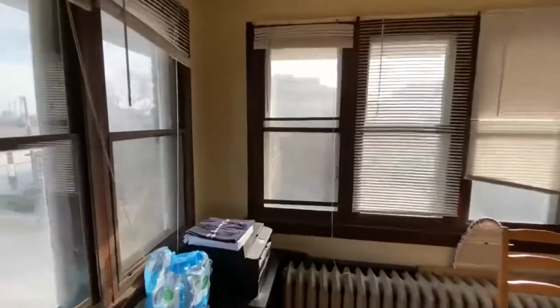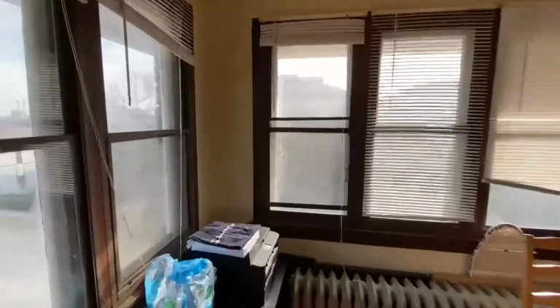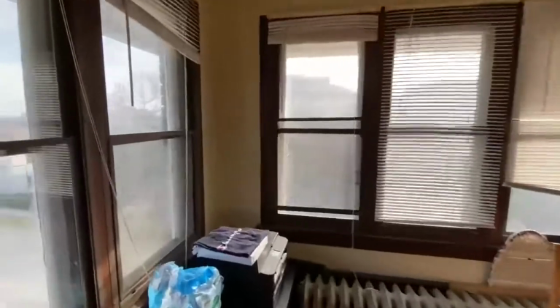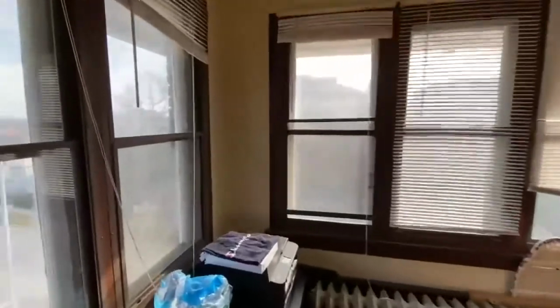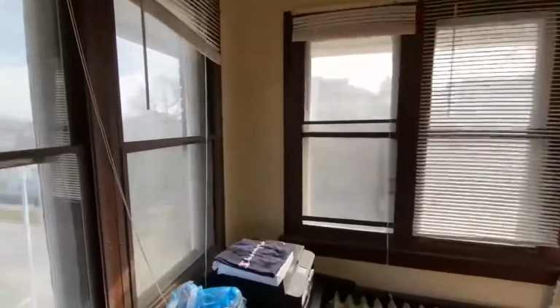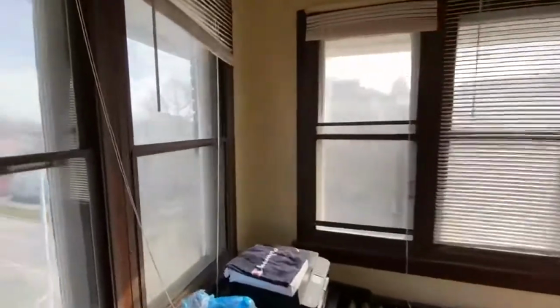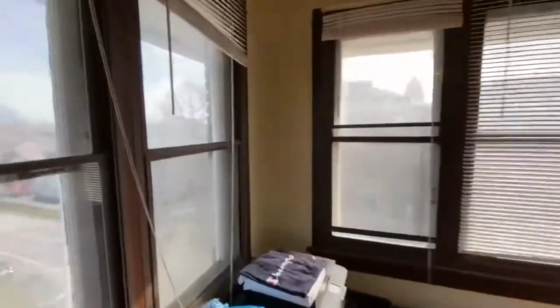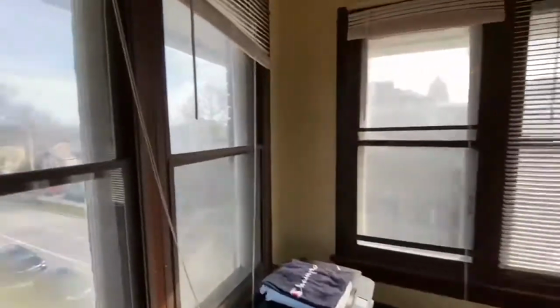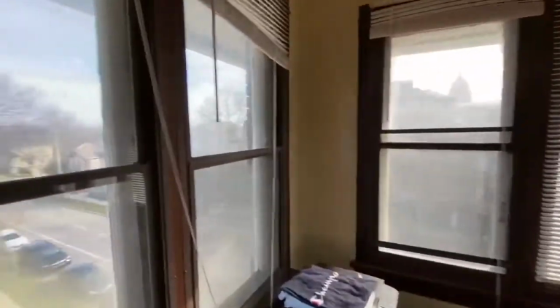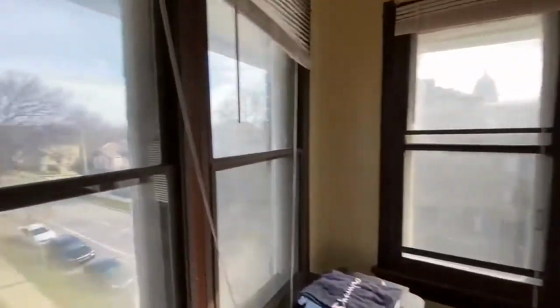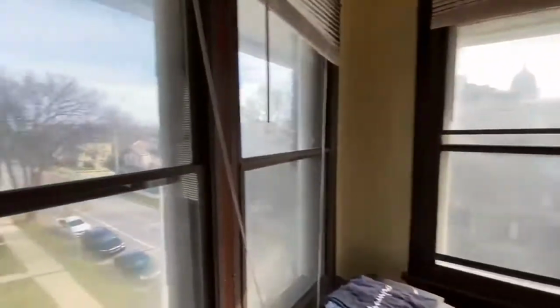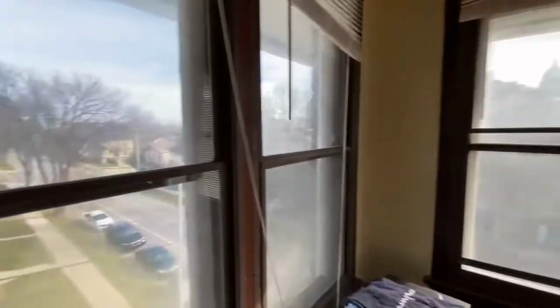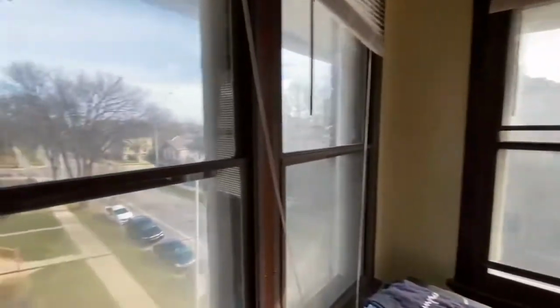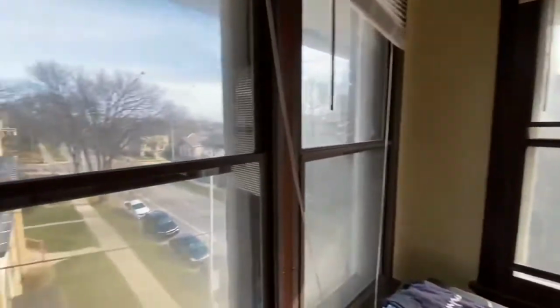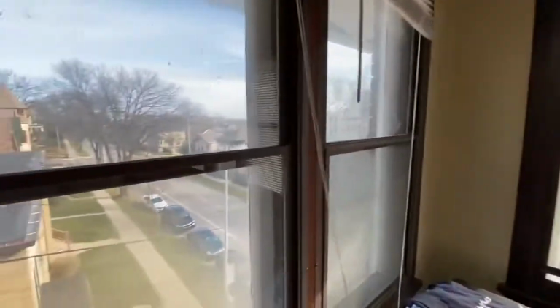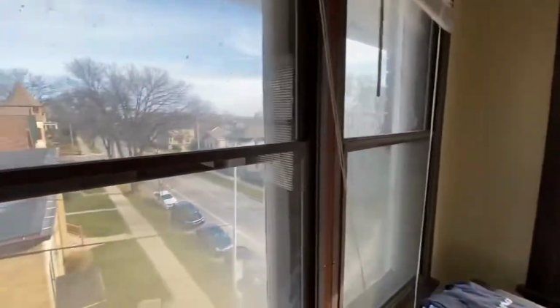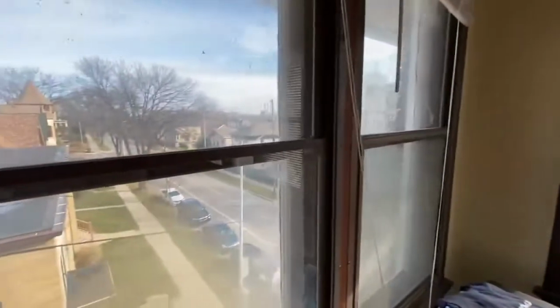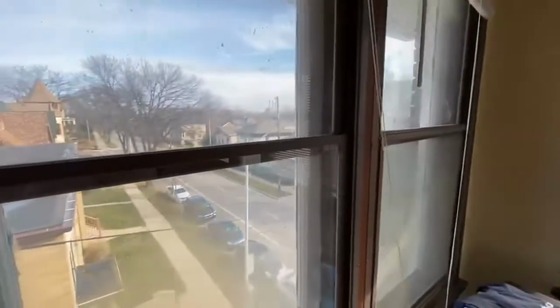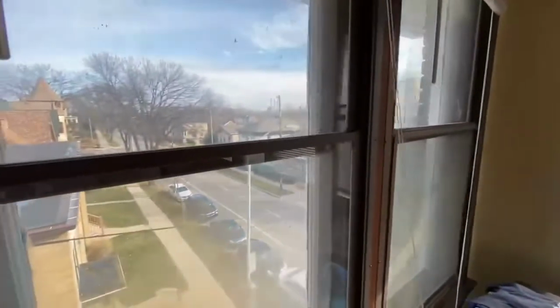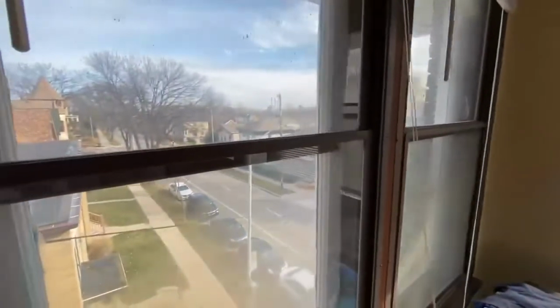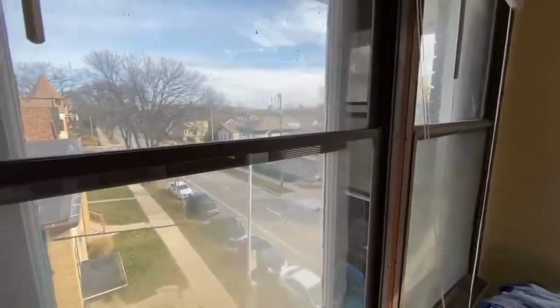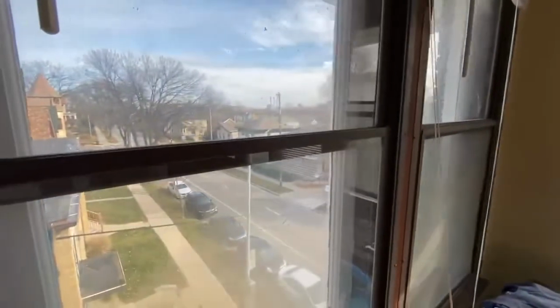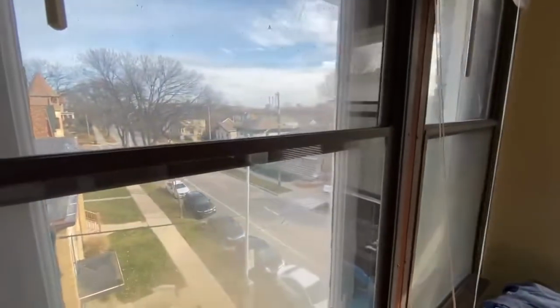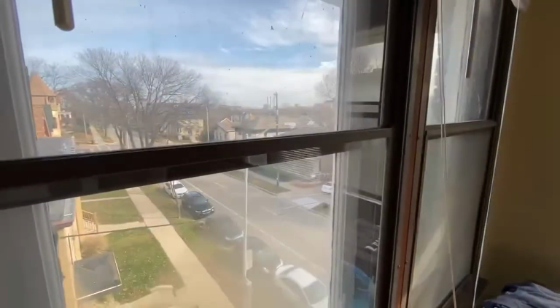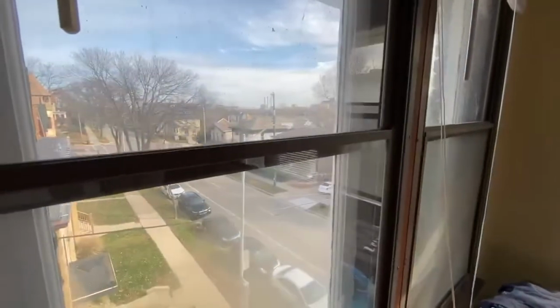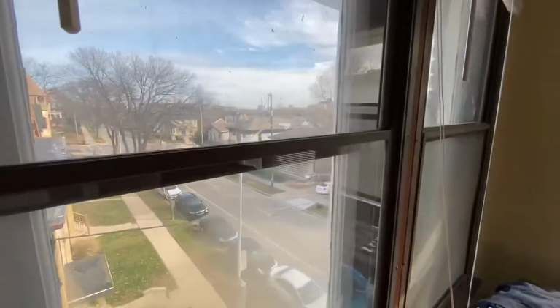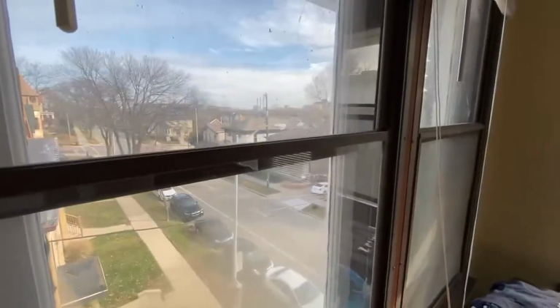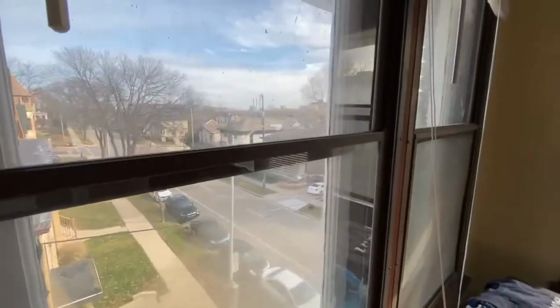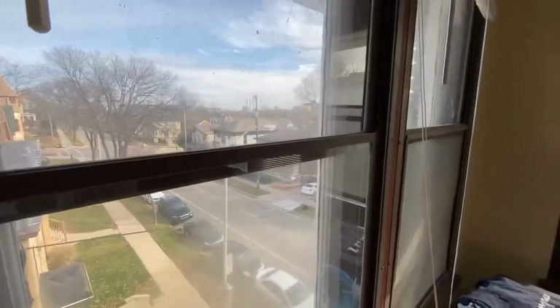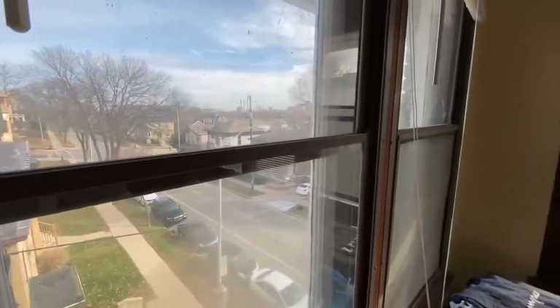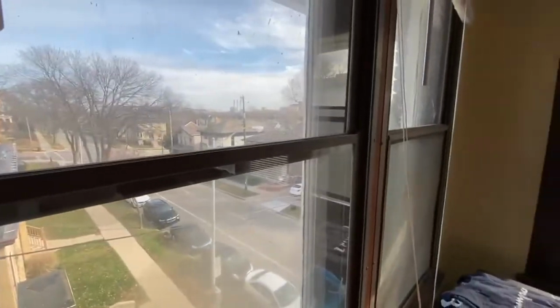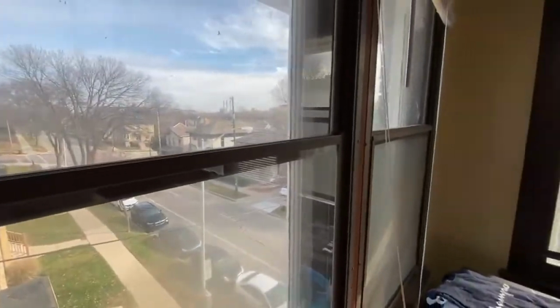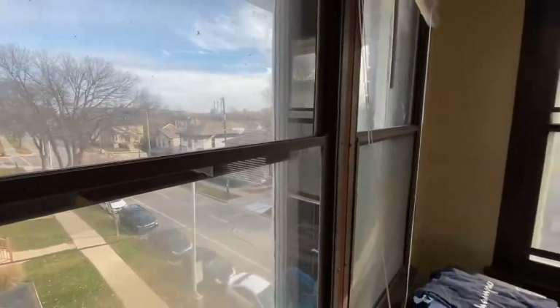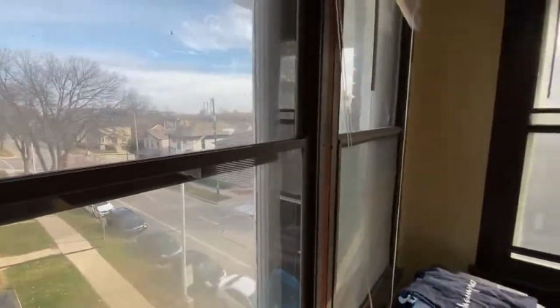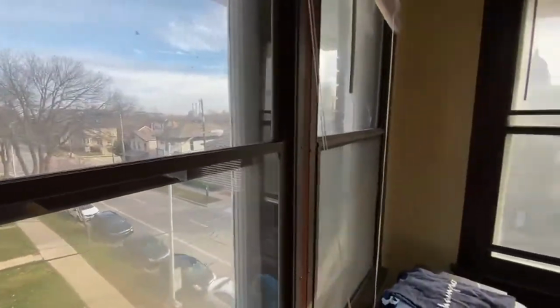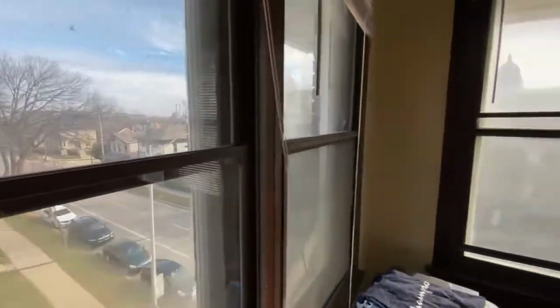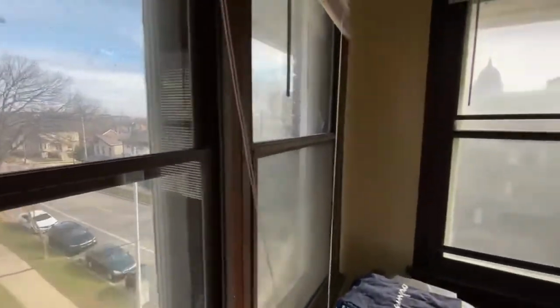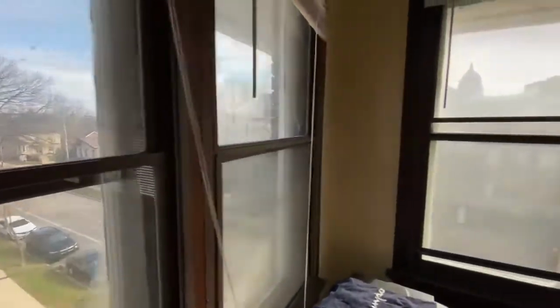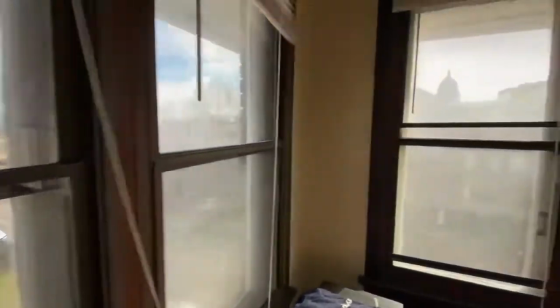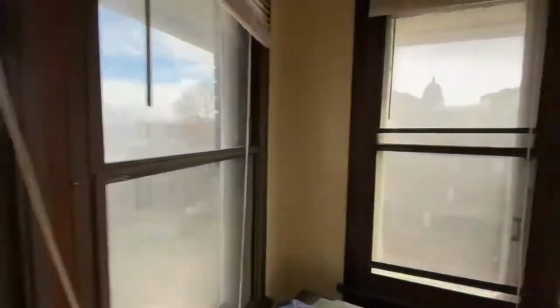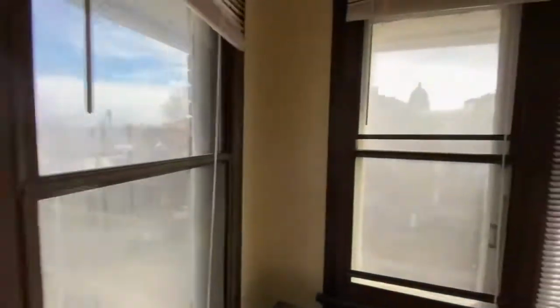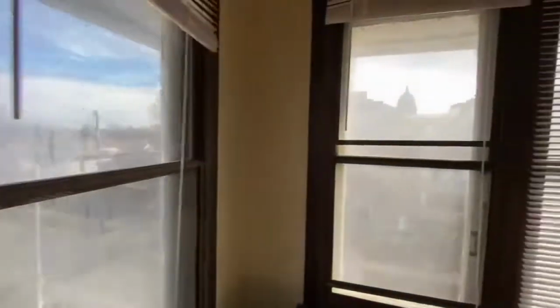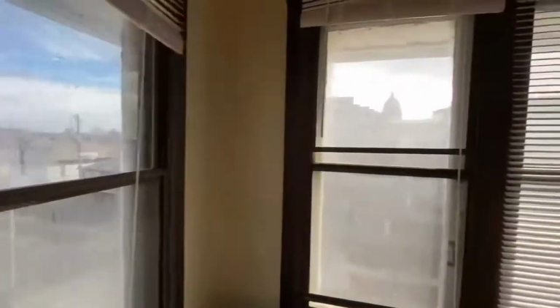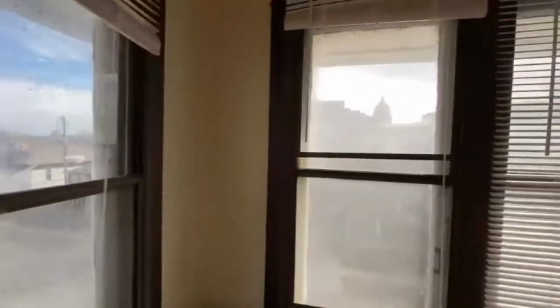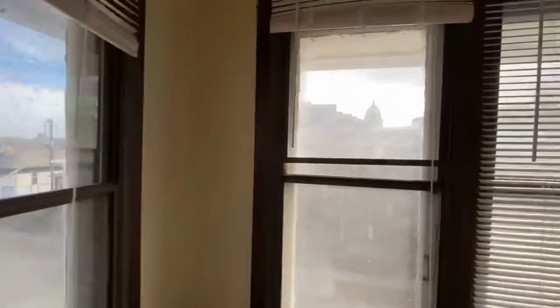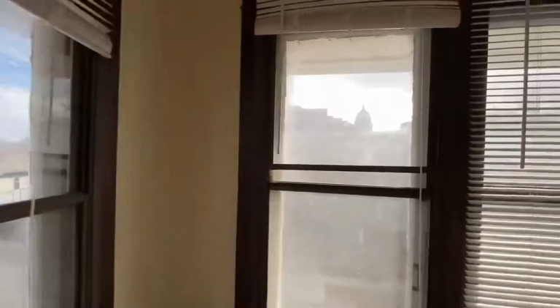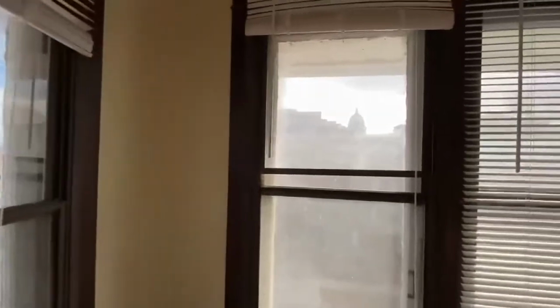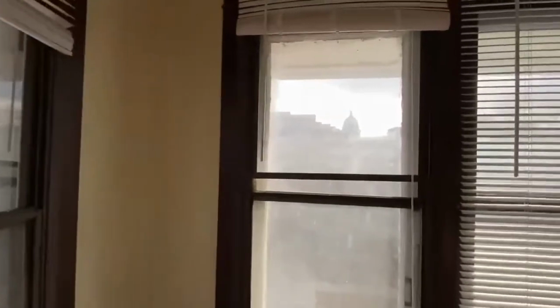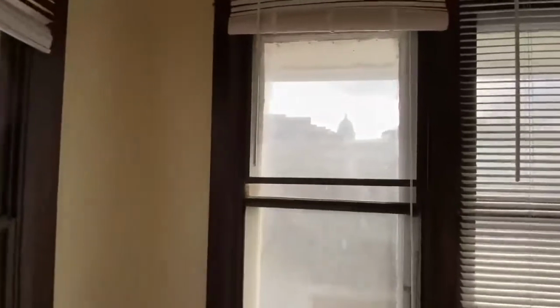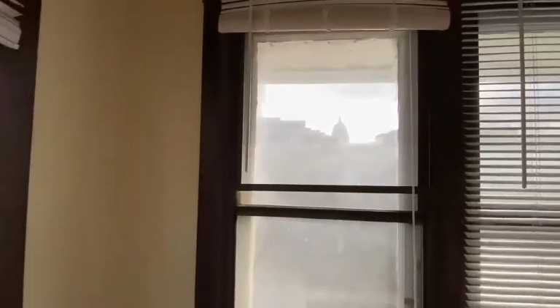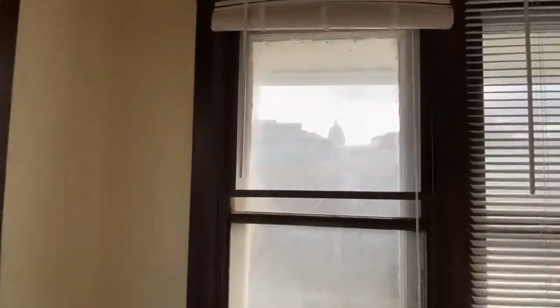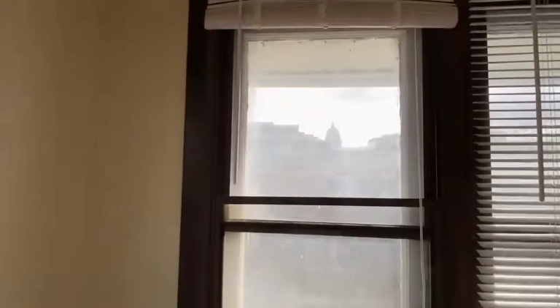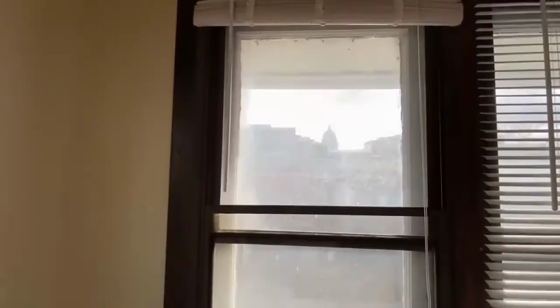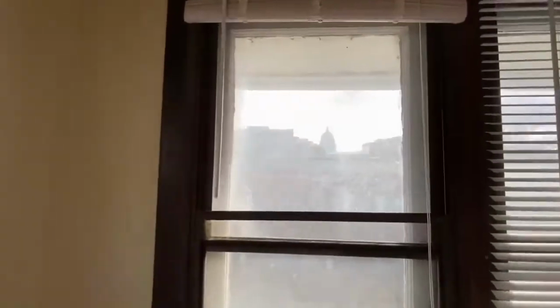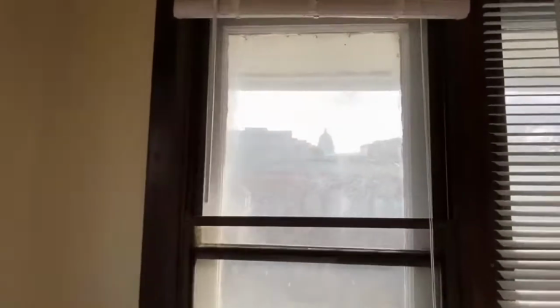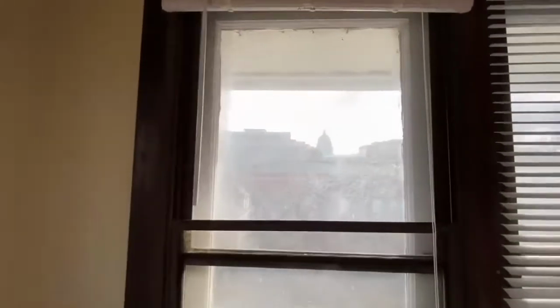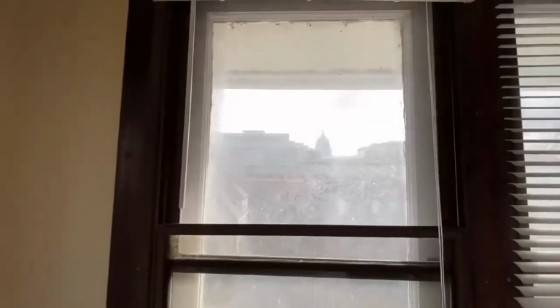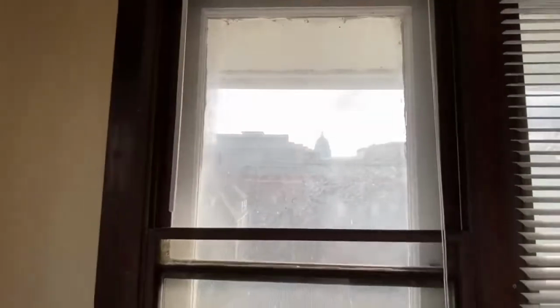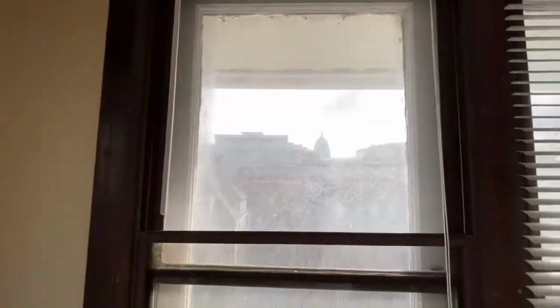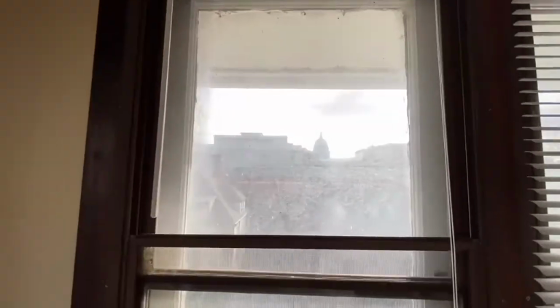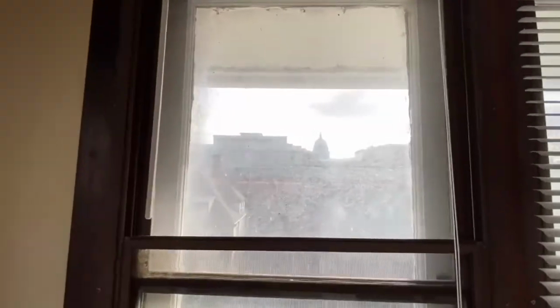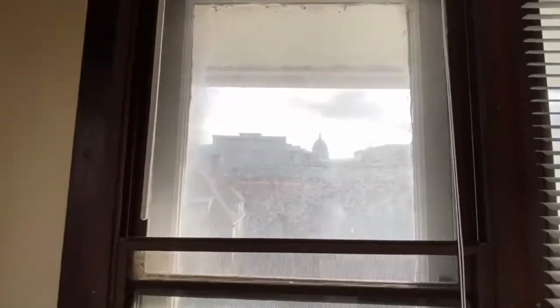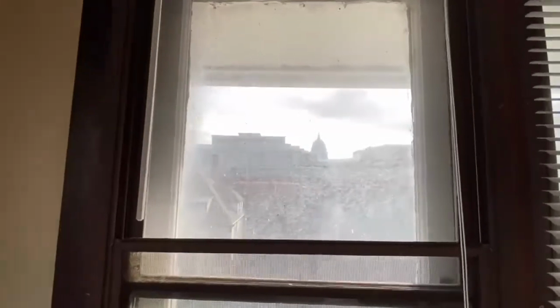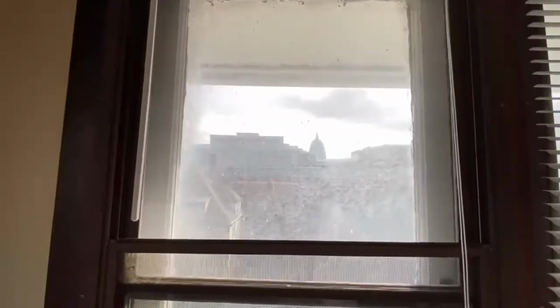And the windows look out to Gorham Street. You also have a nice view of the Capitol from here as well.